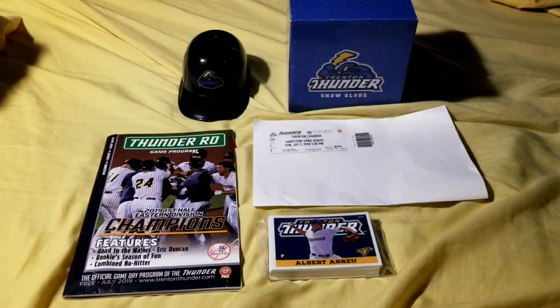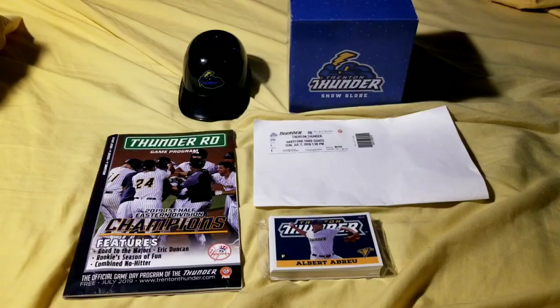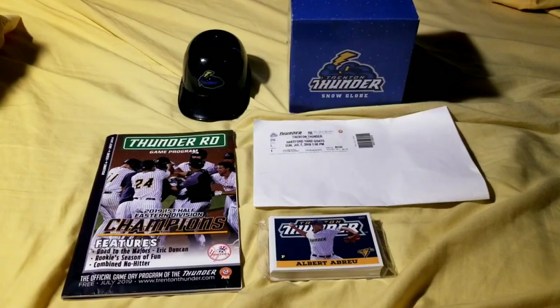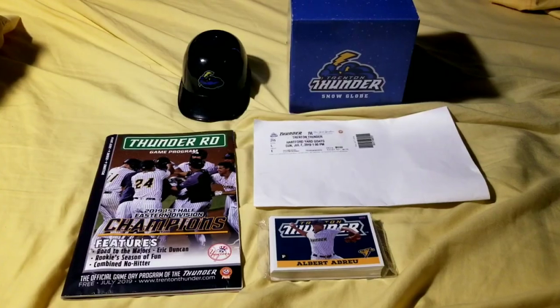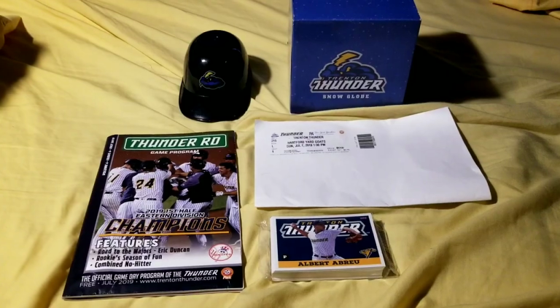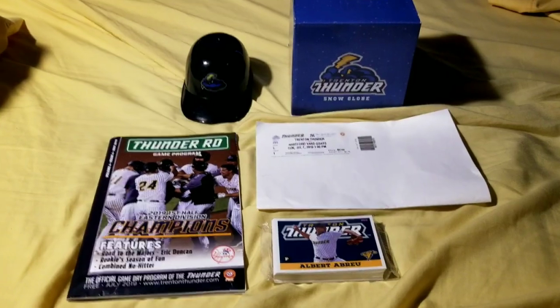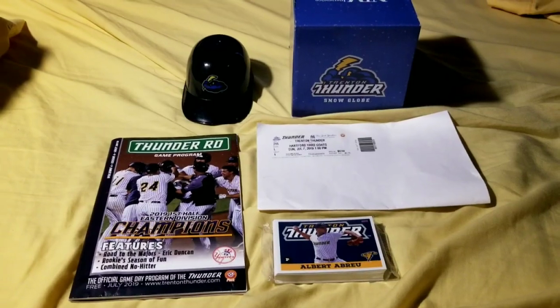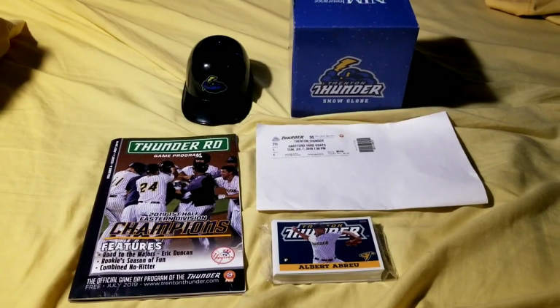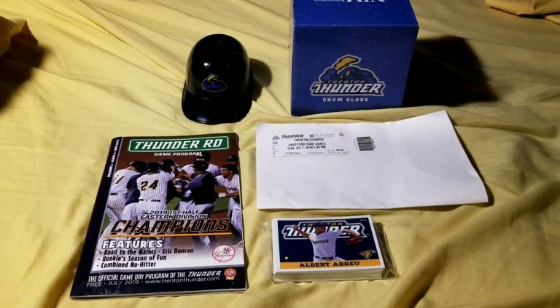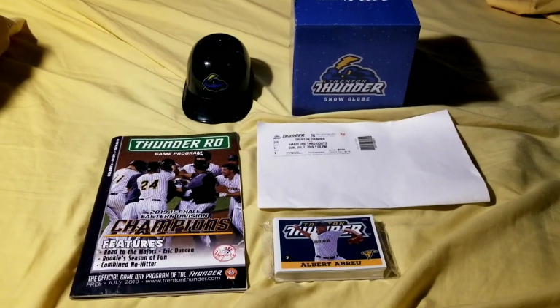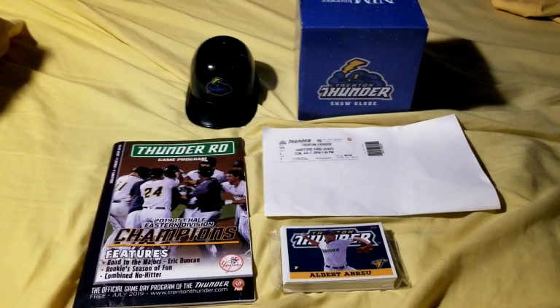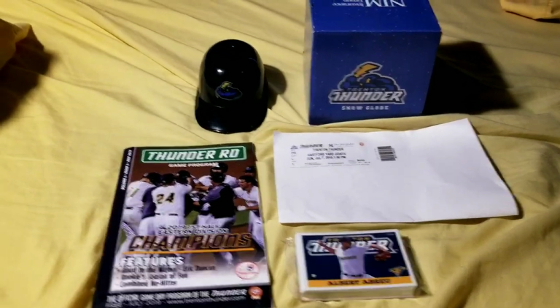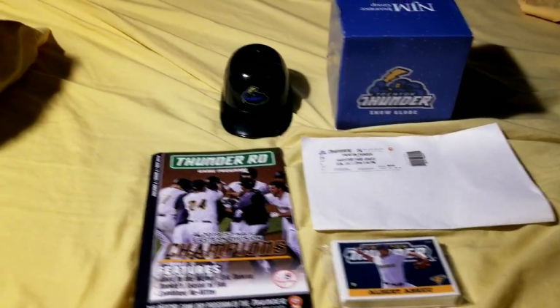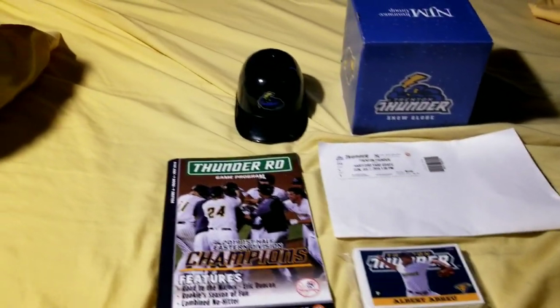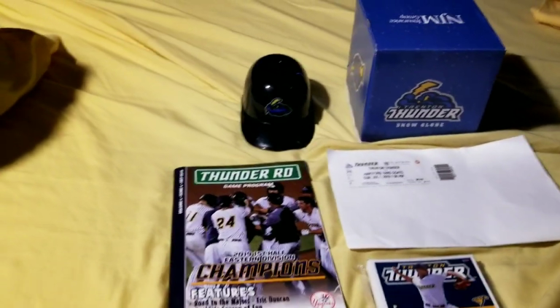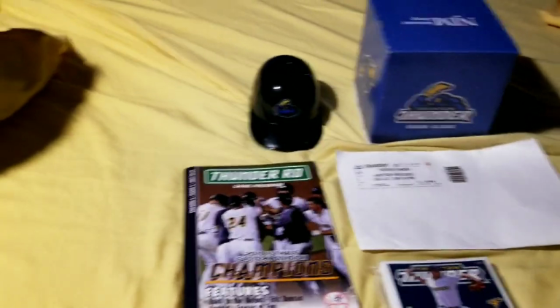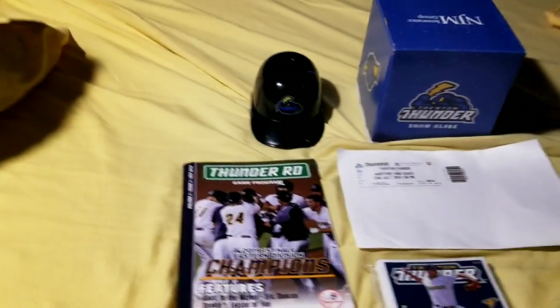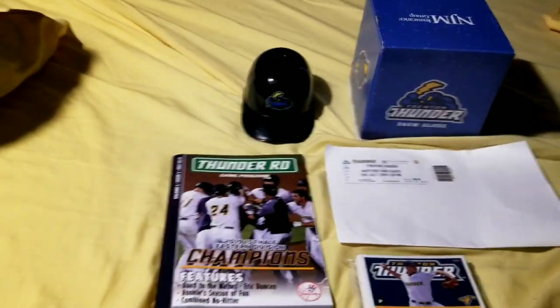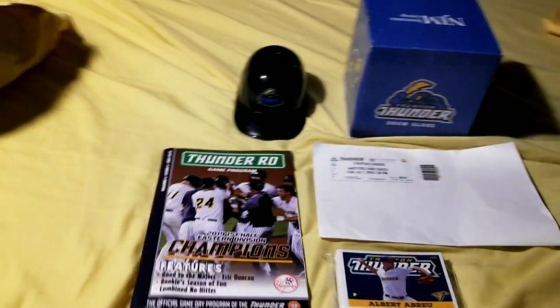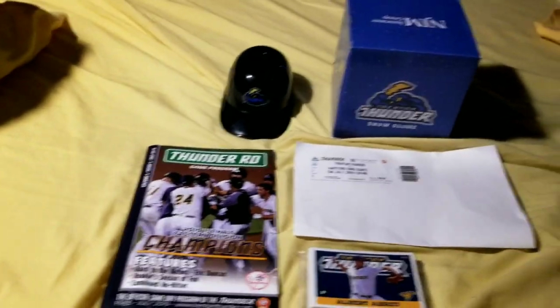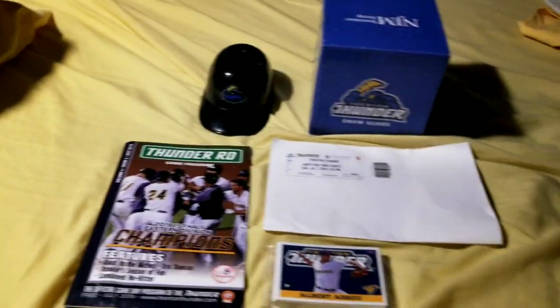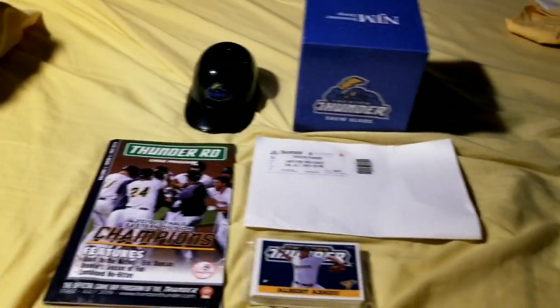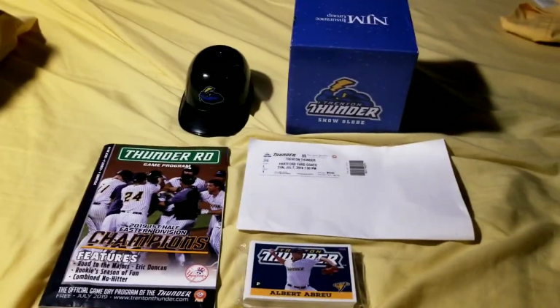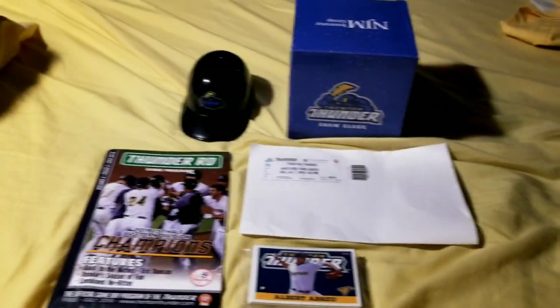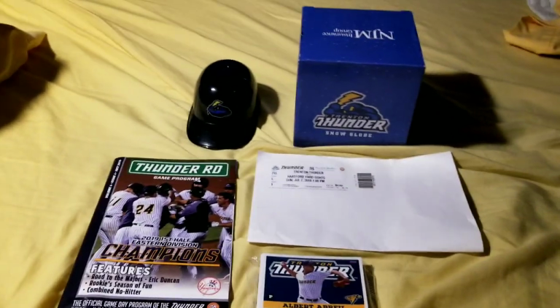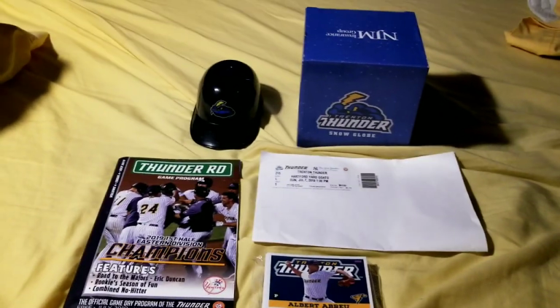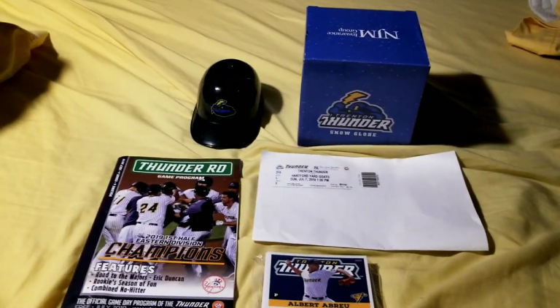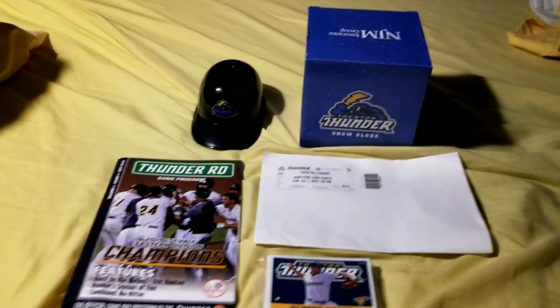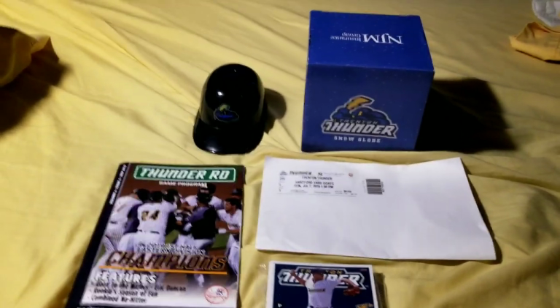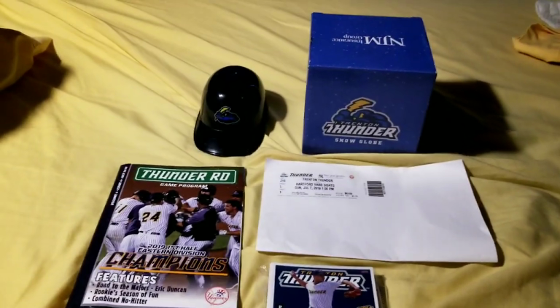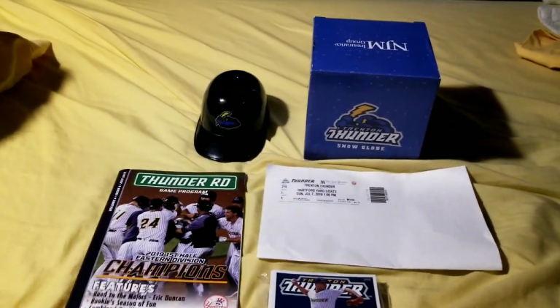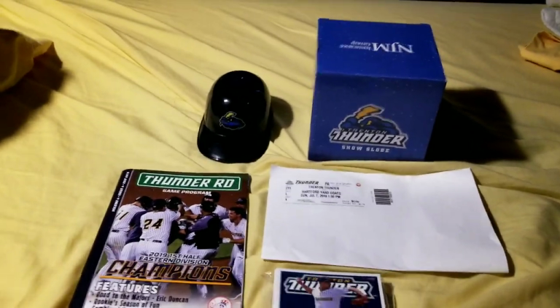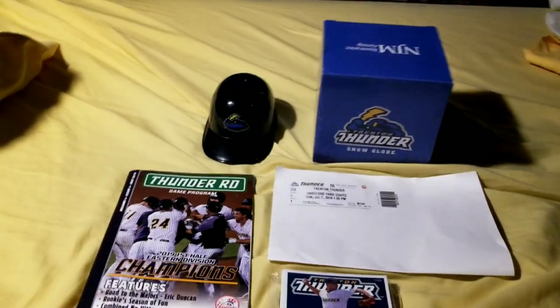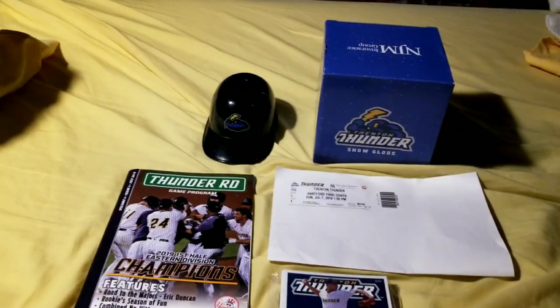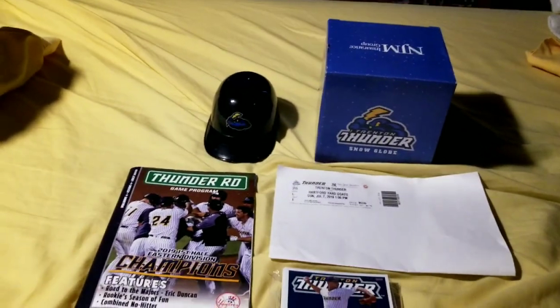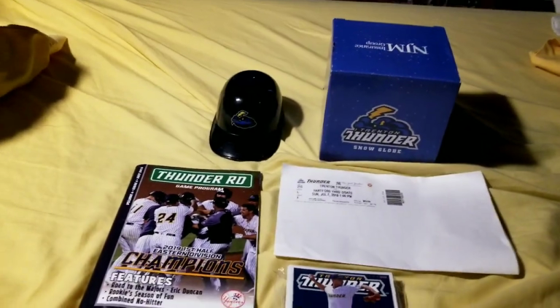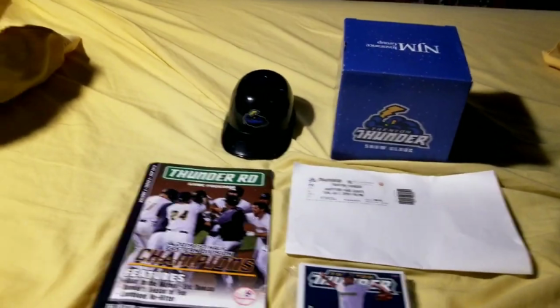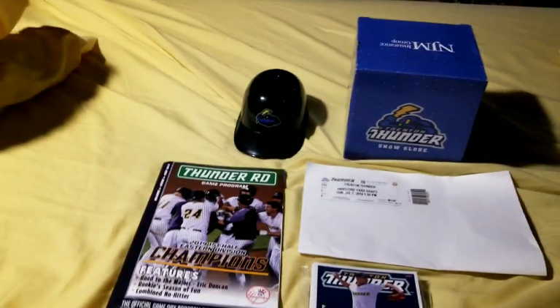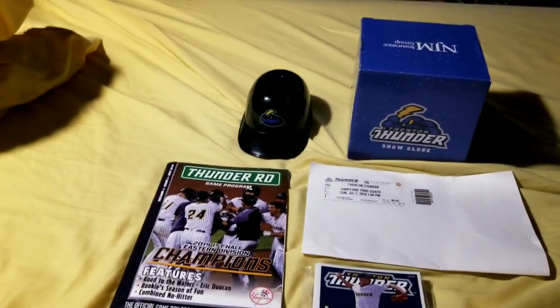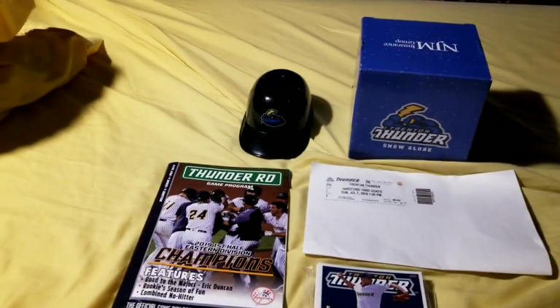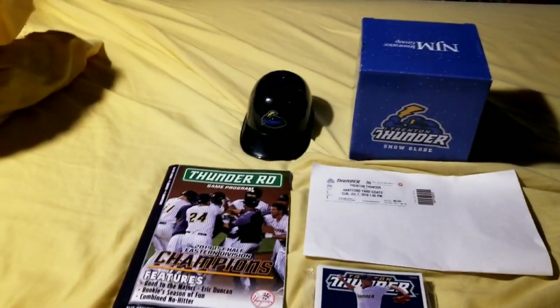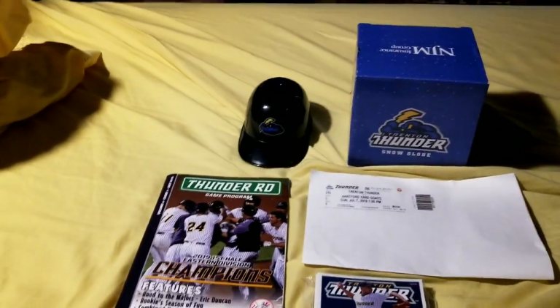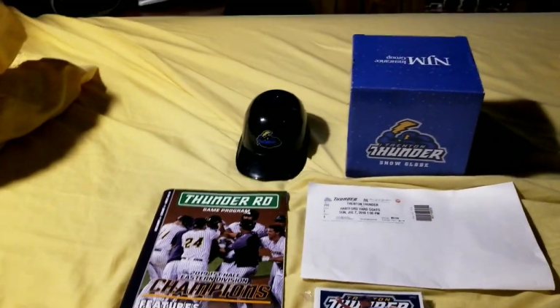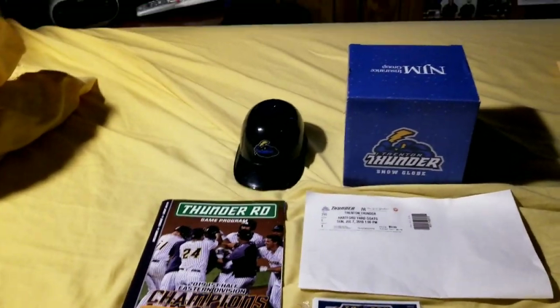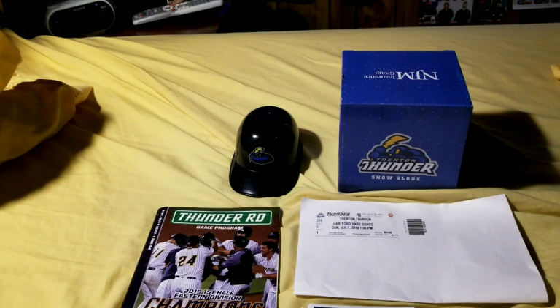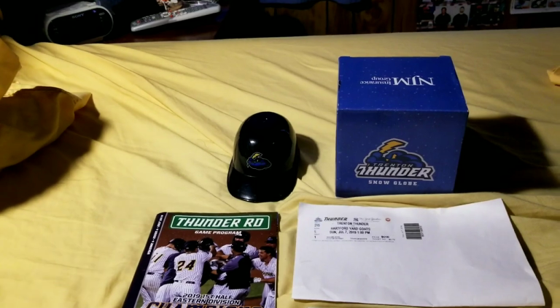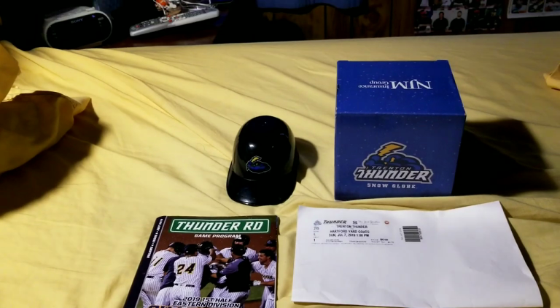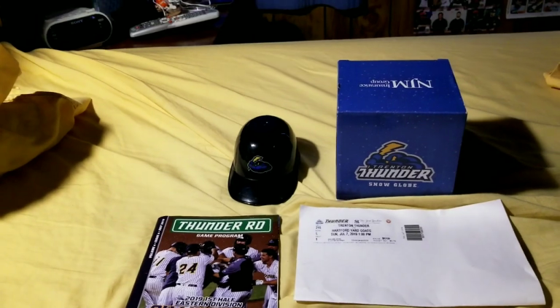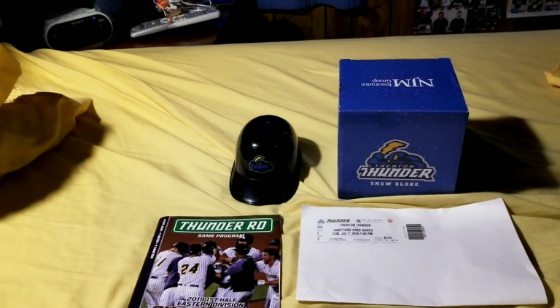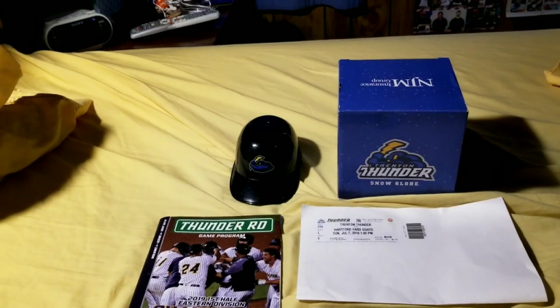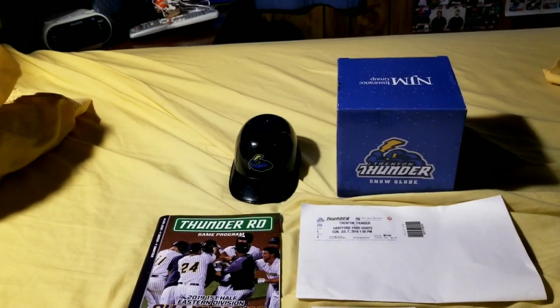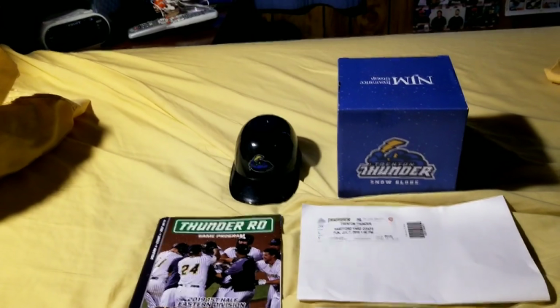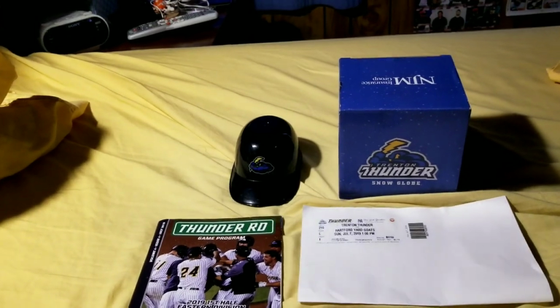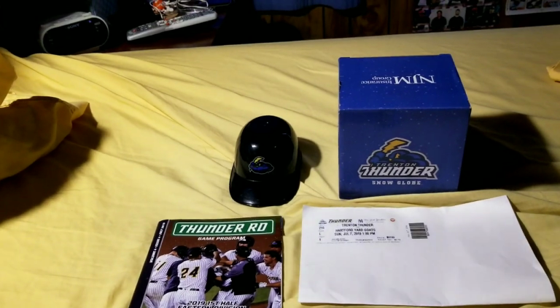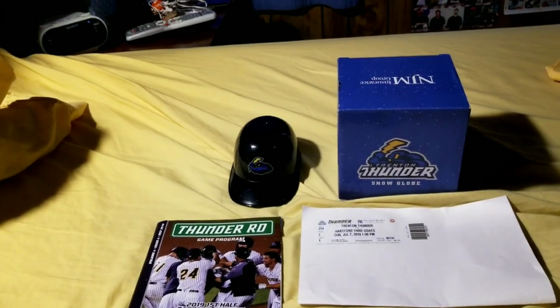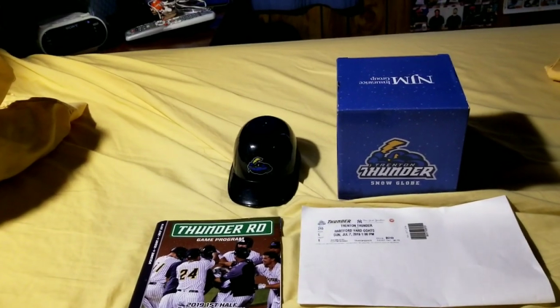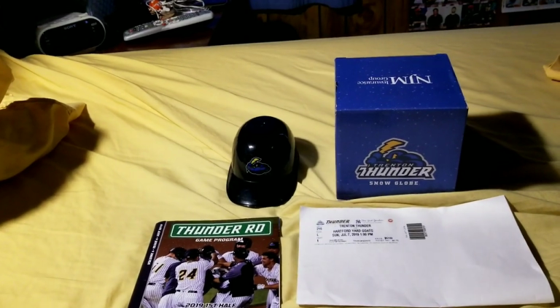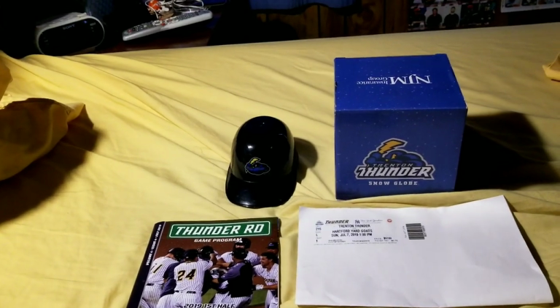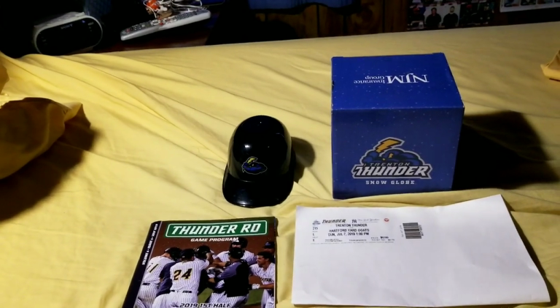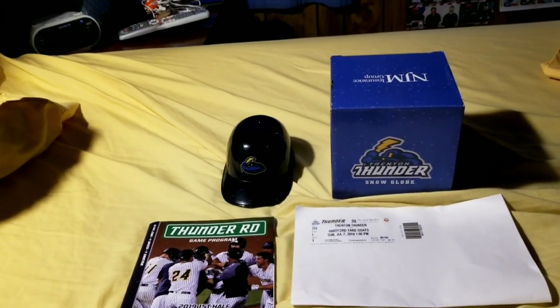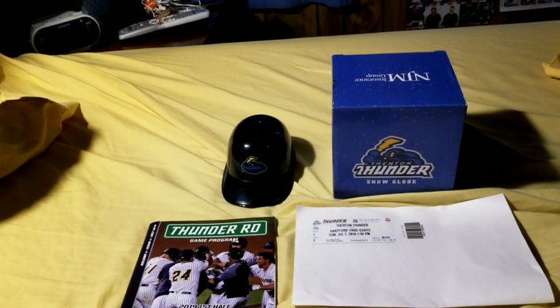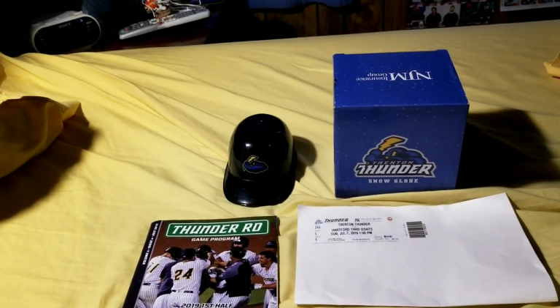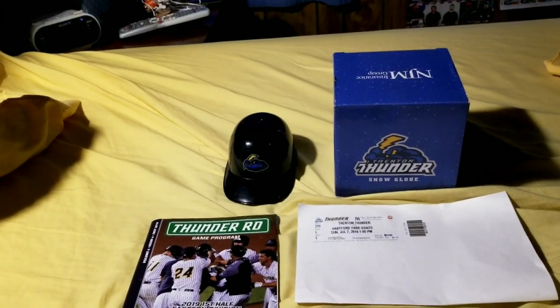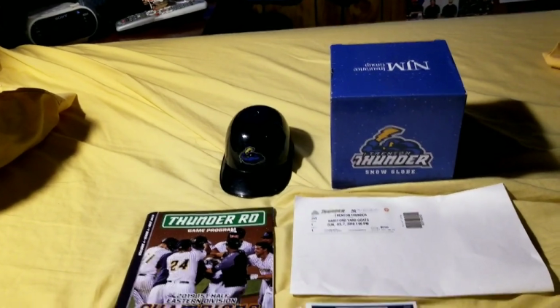So this is everything gotten from yesterday, July 7th, 2019.